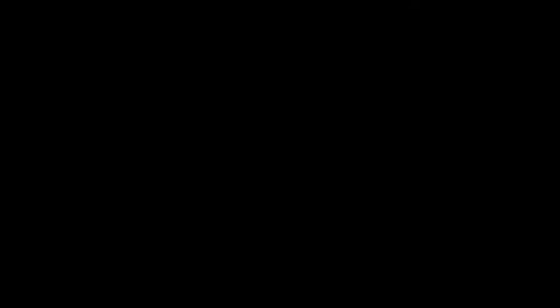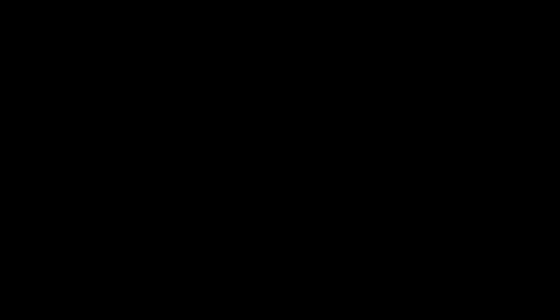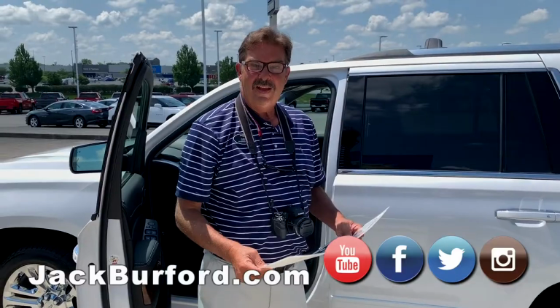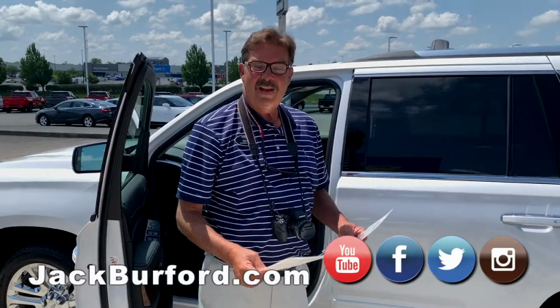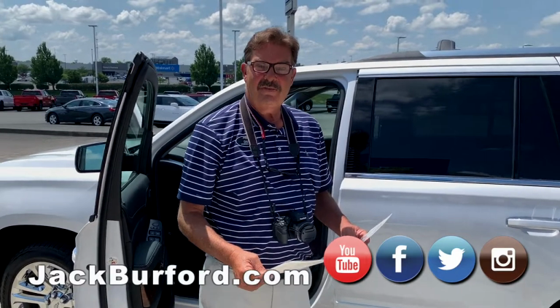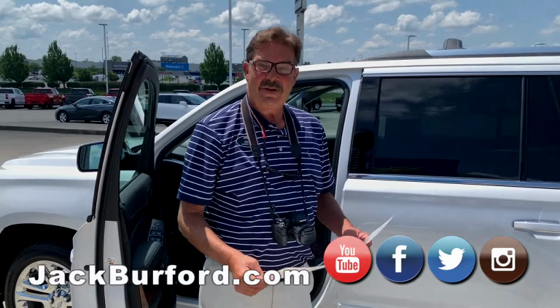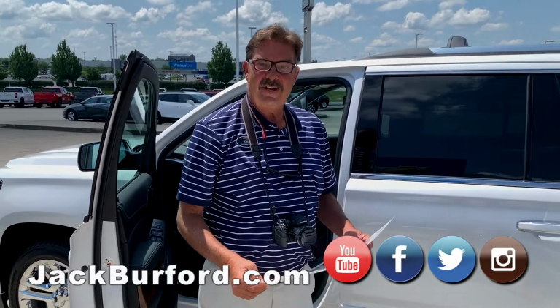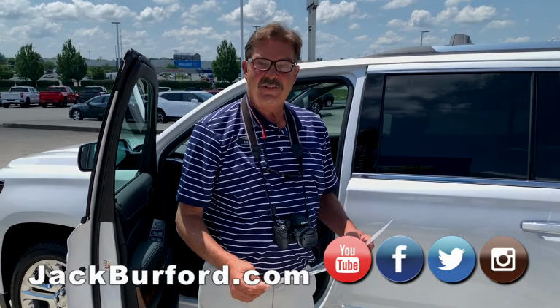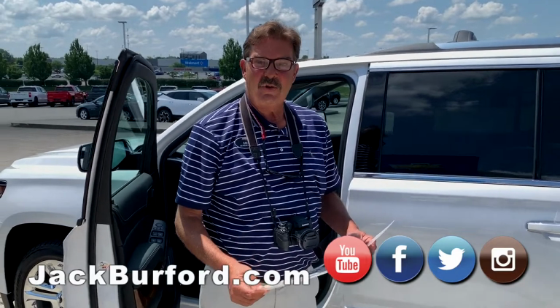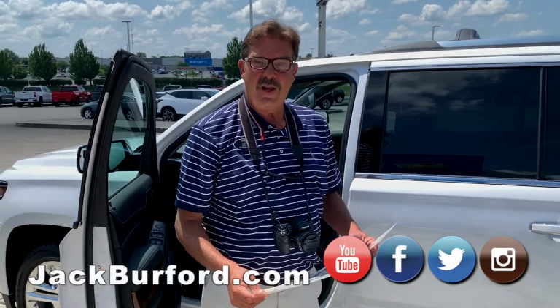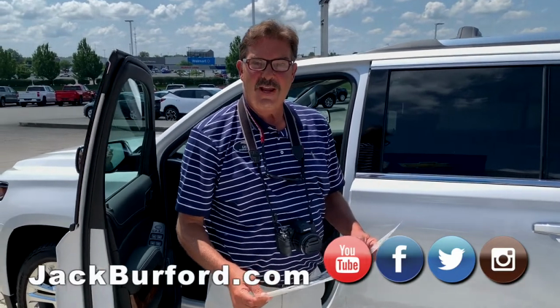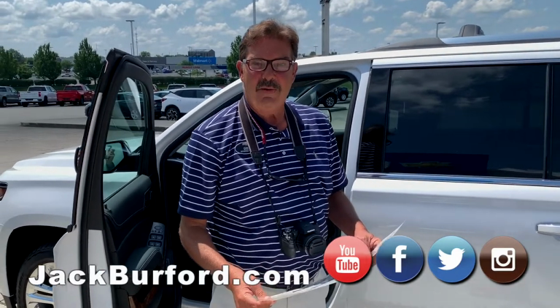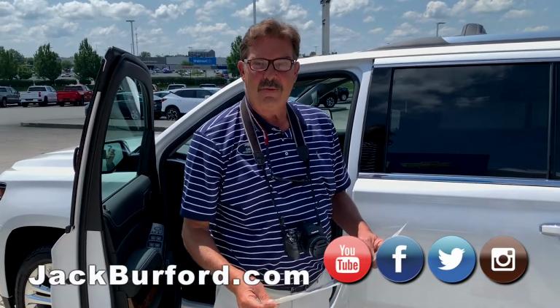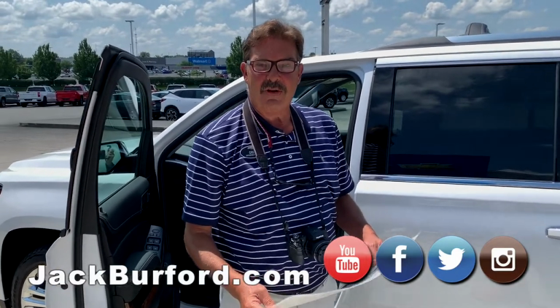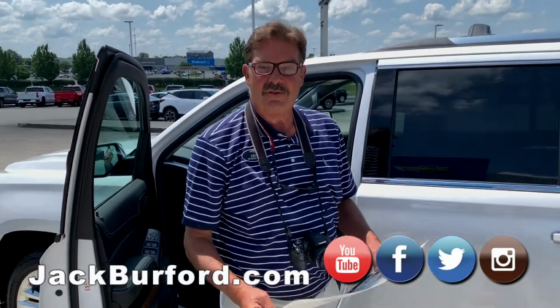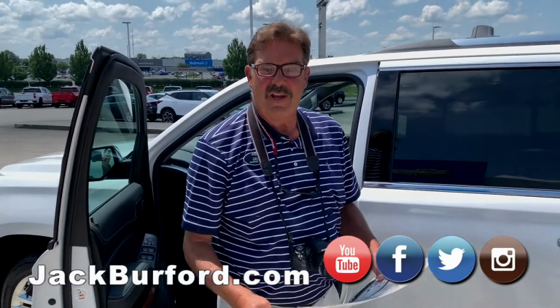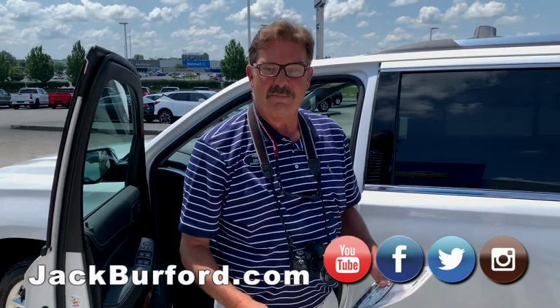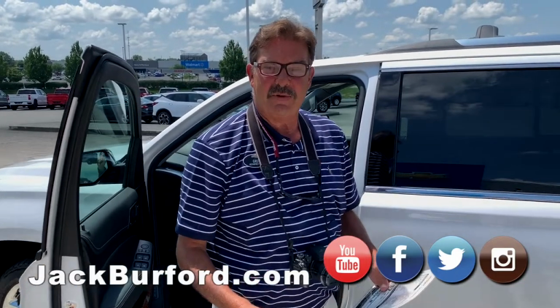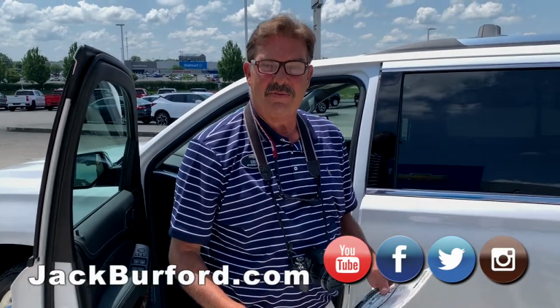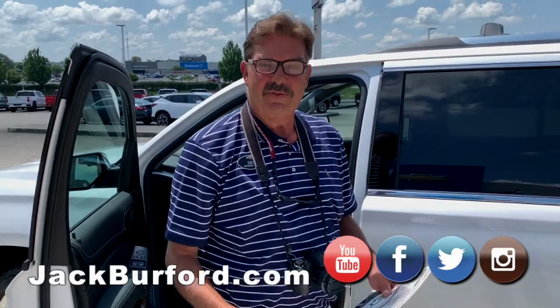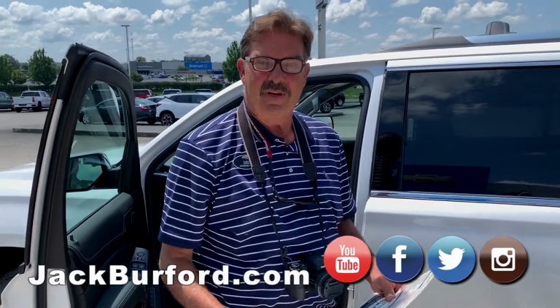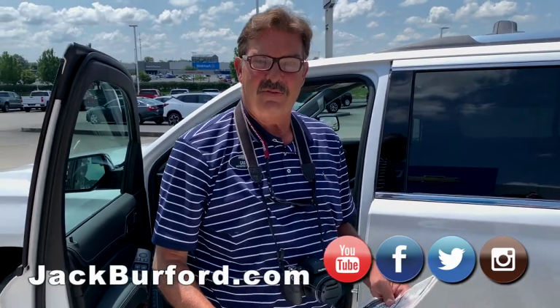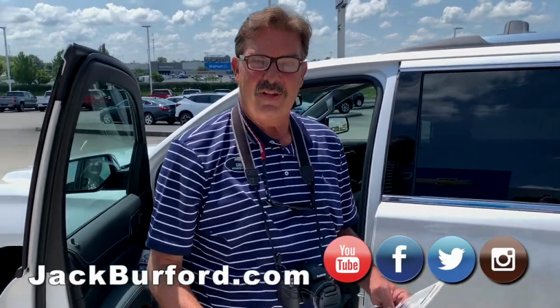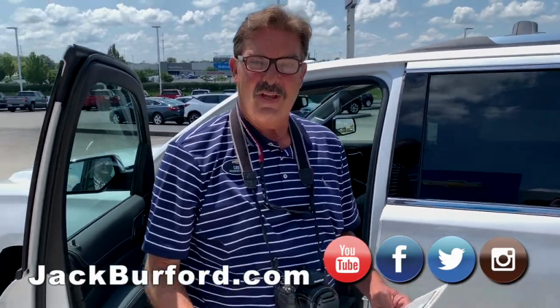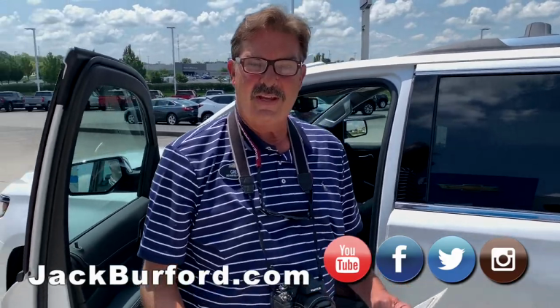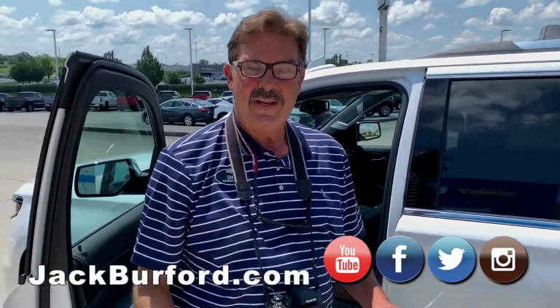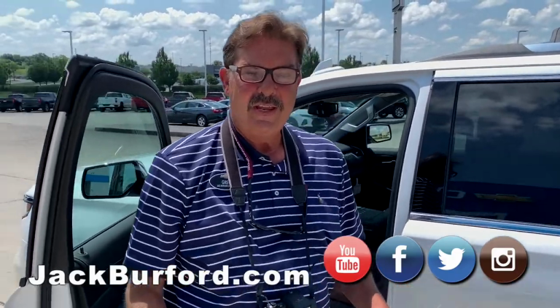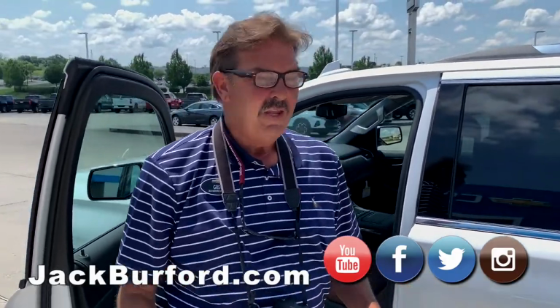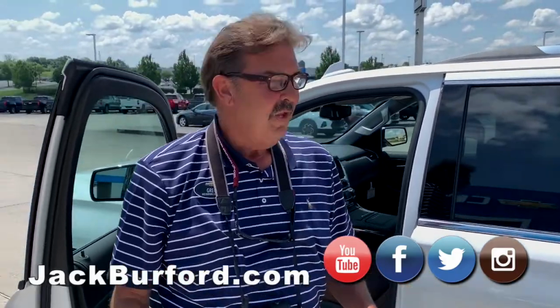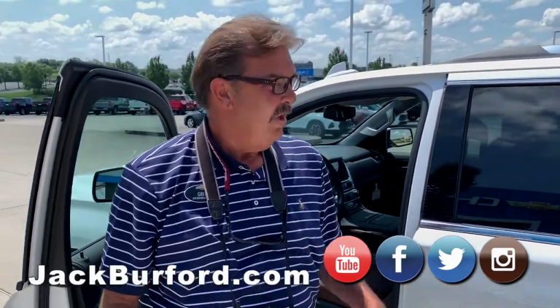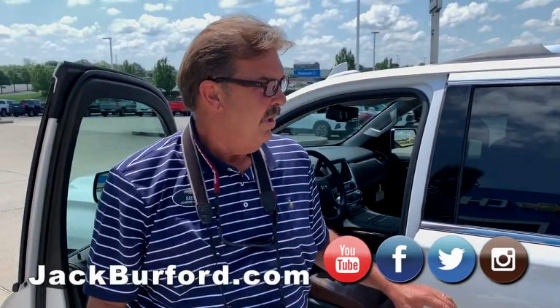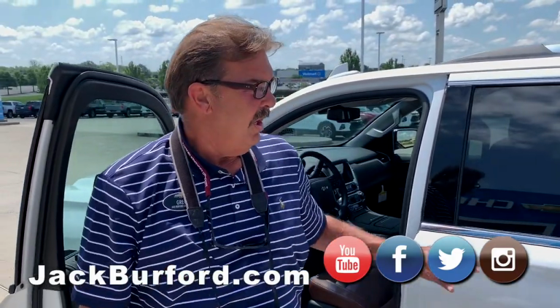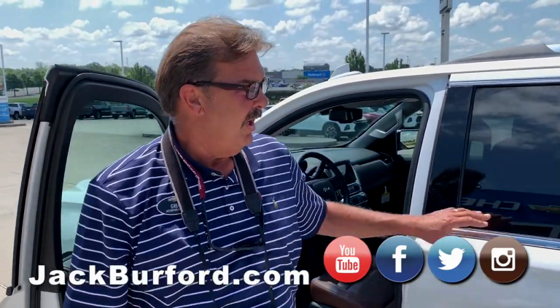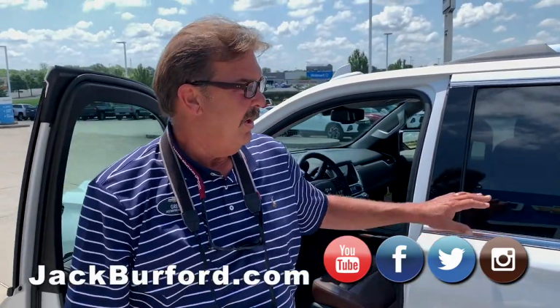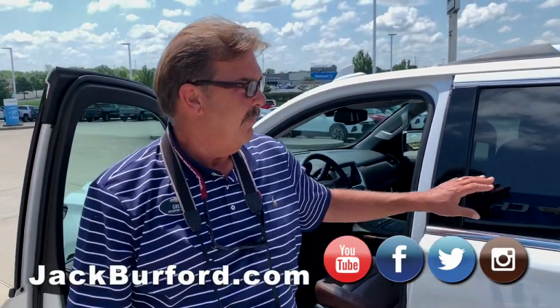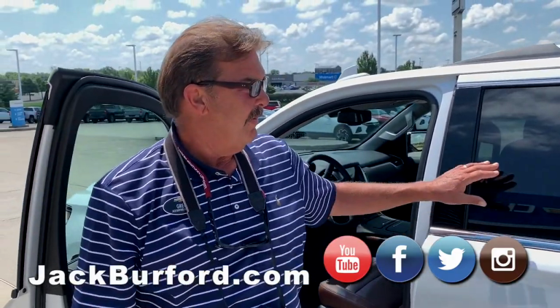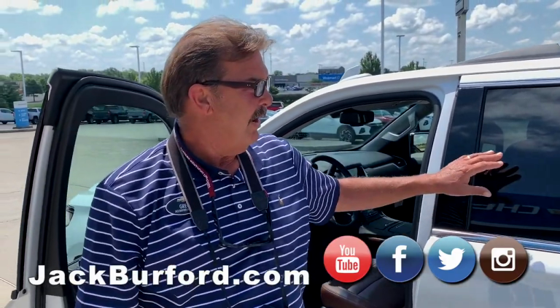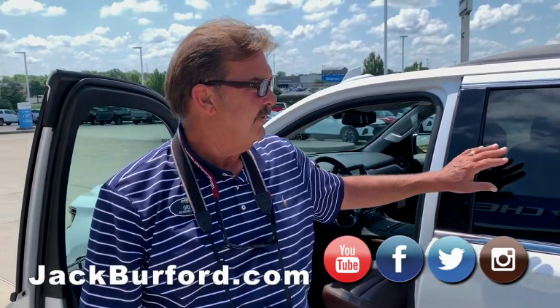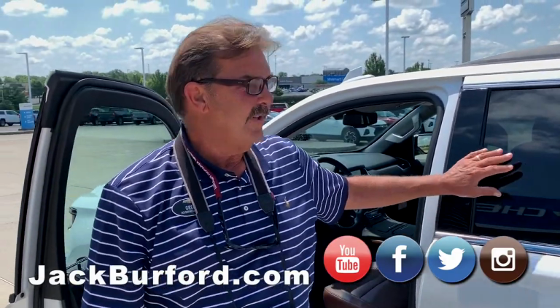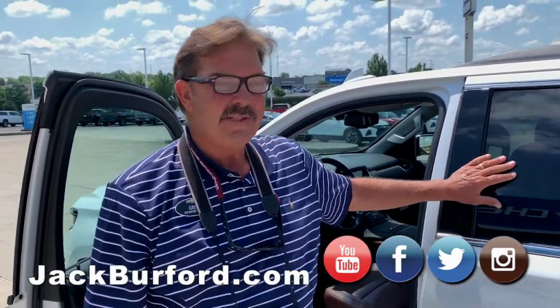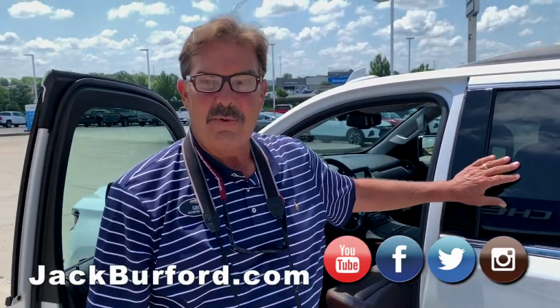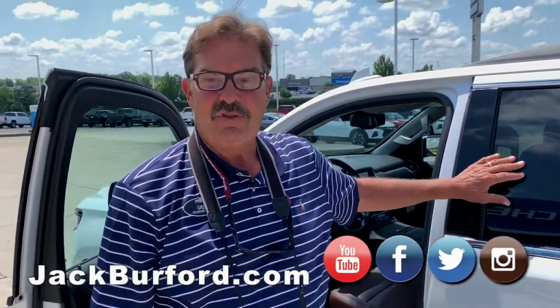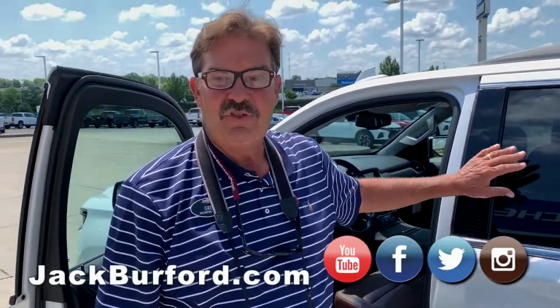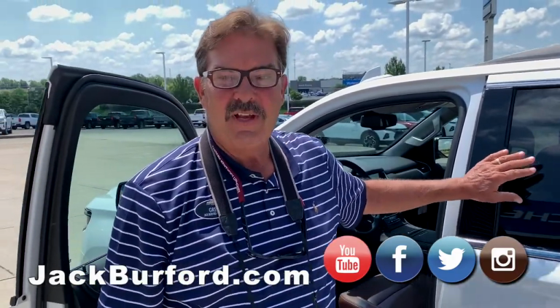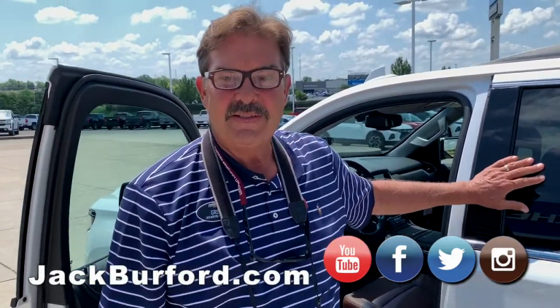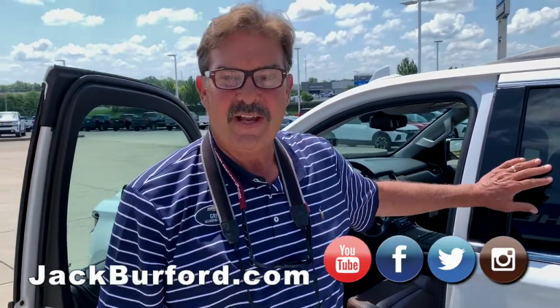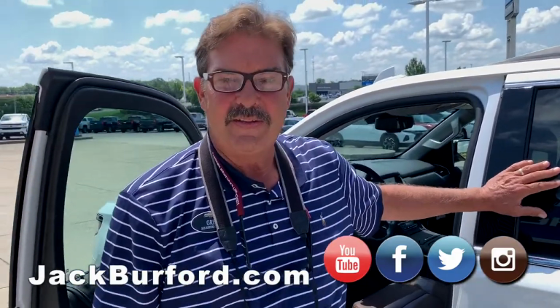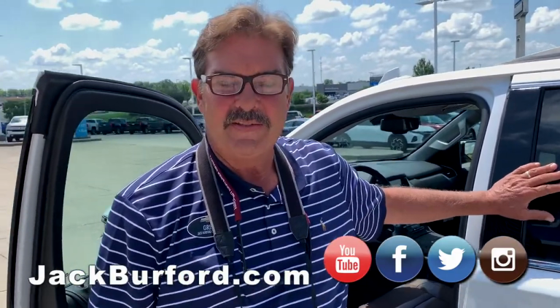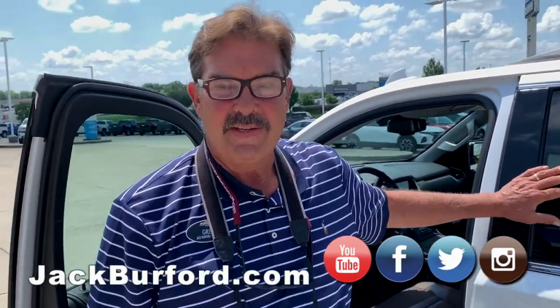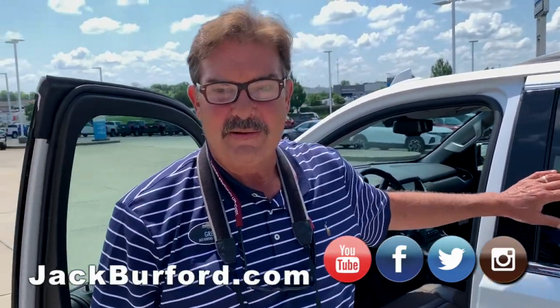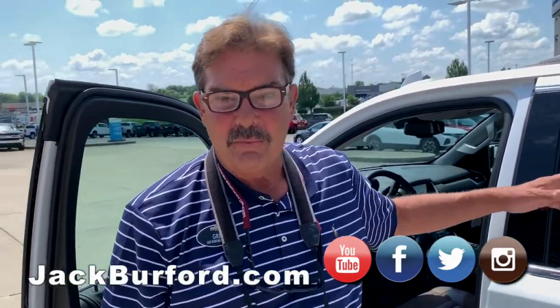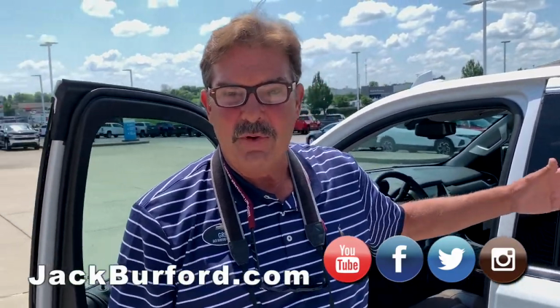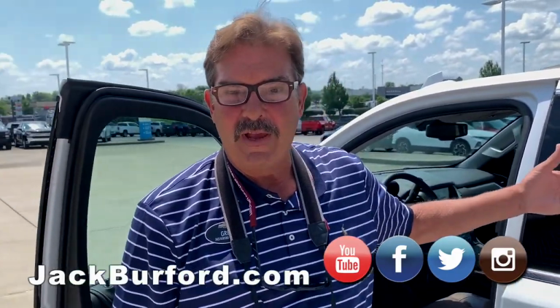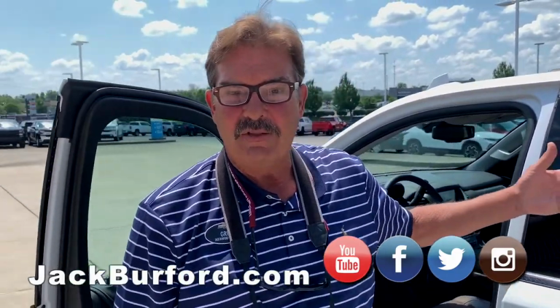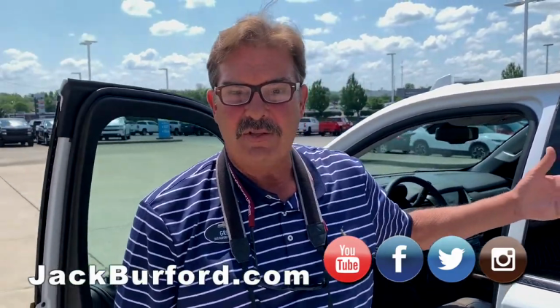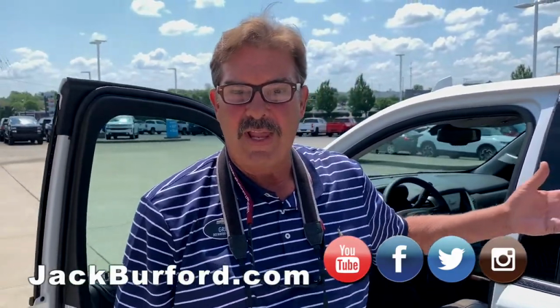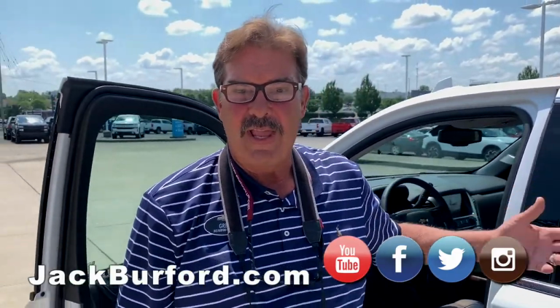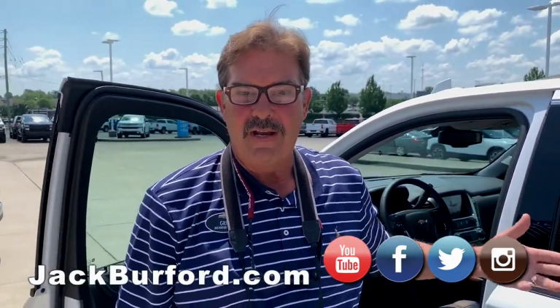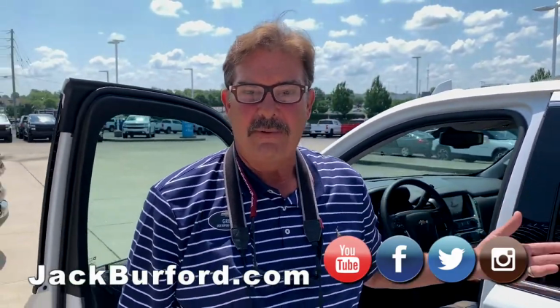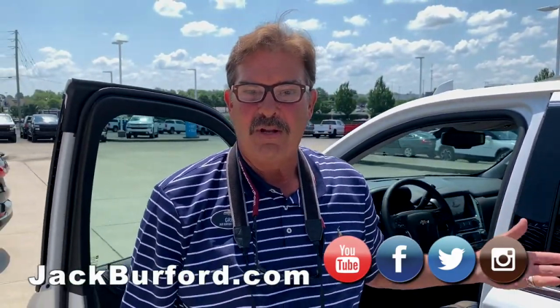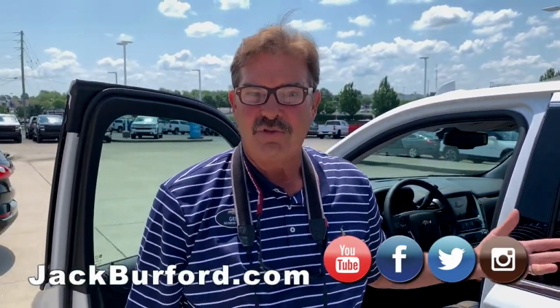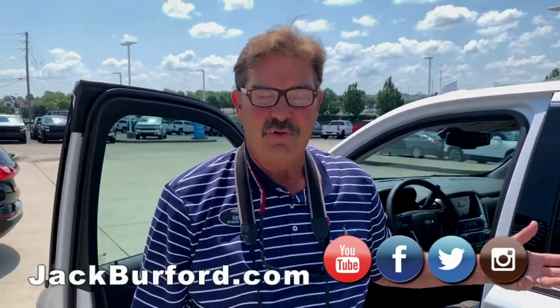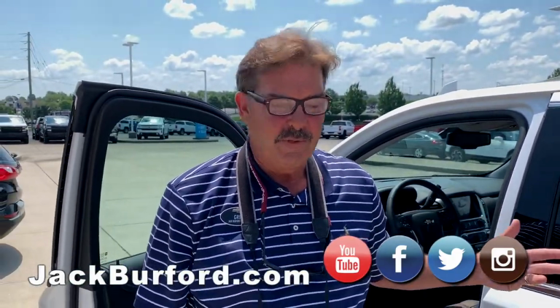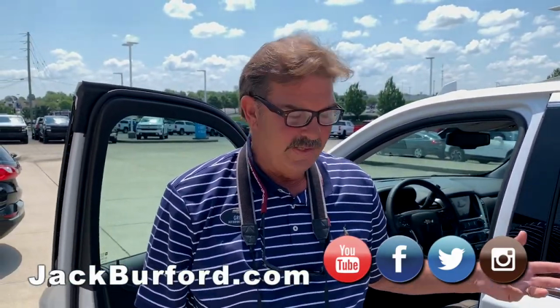Hi, everybody. It's Greg Atwater, Jack Burford Chevrolet. I was going to say we just got this in, but we've actually had it about two weeks.